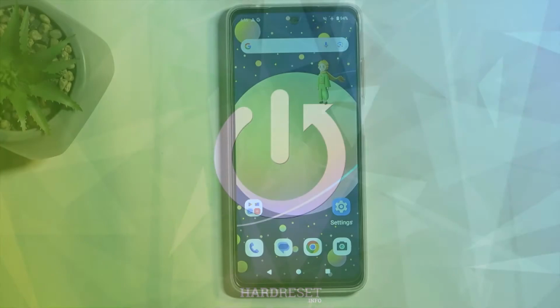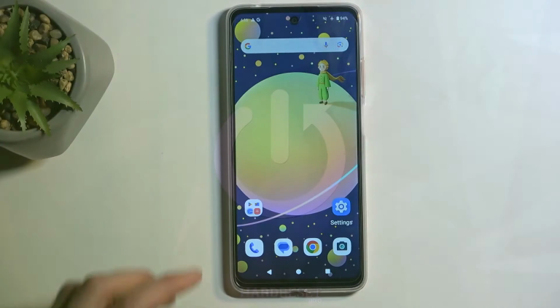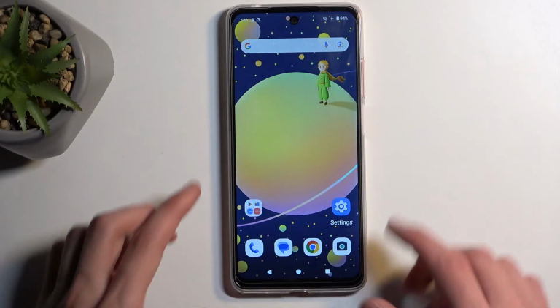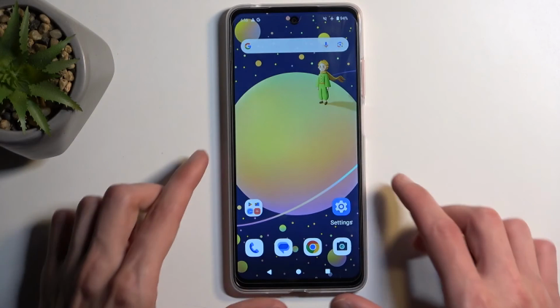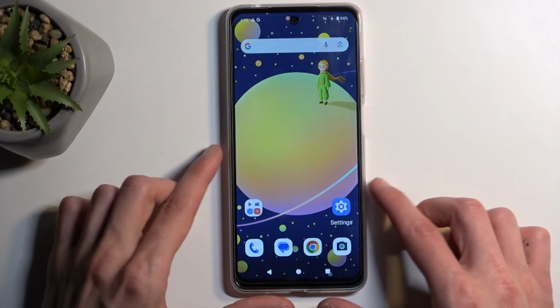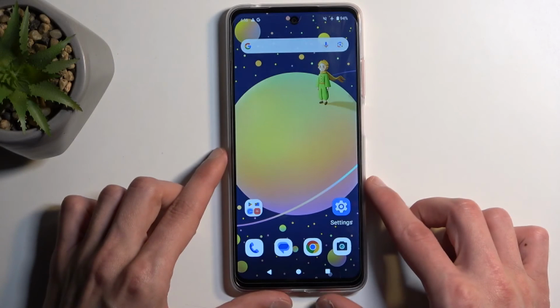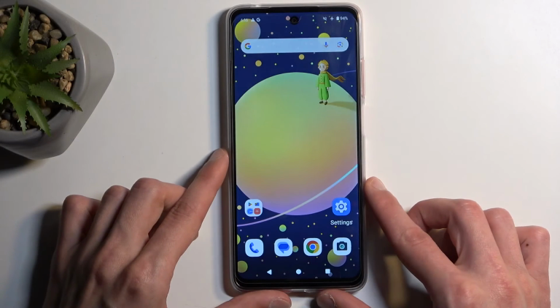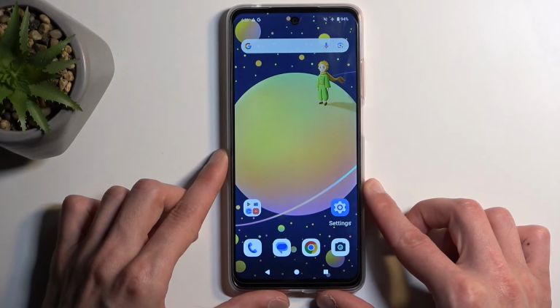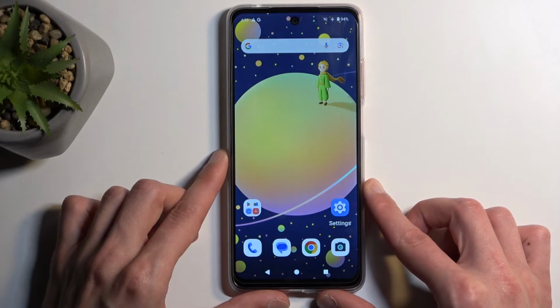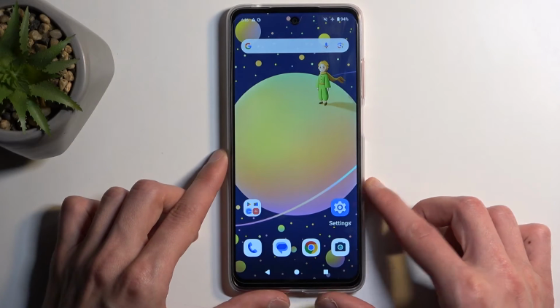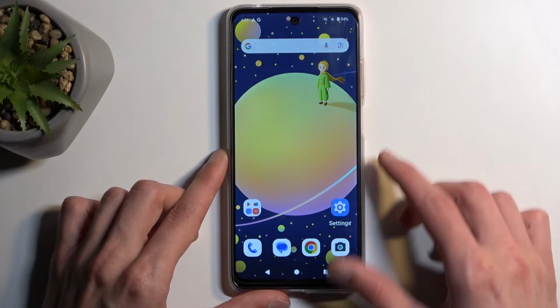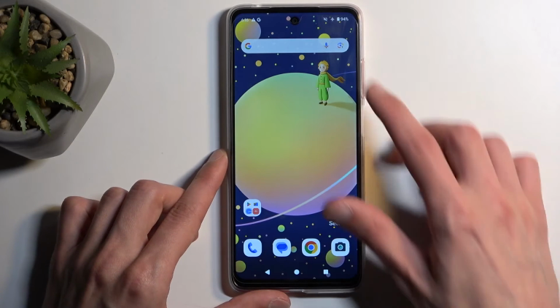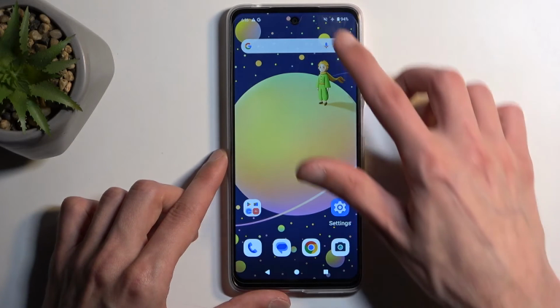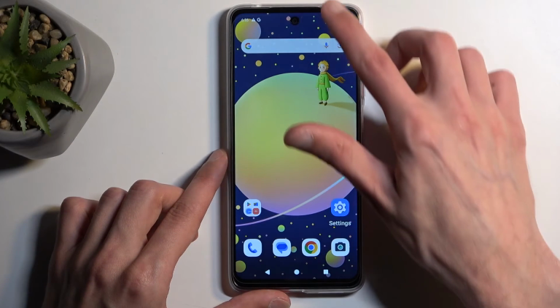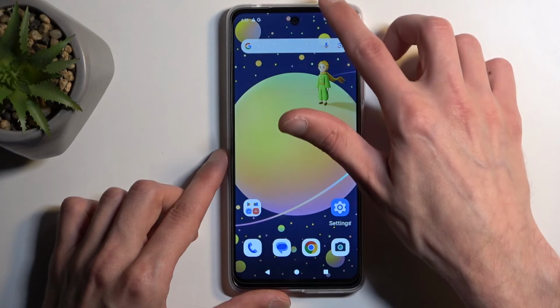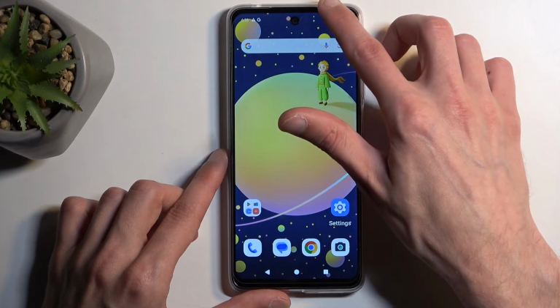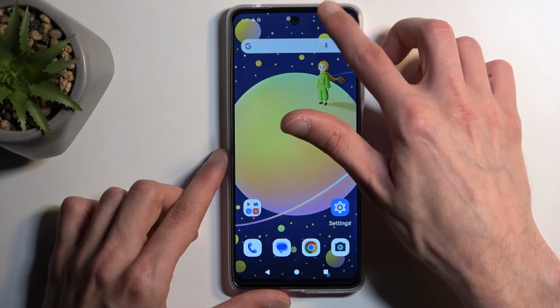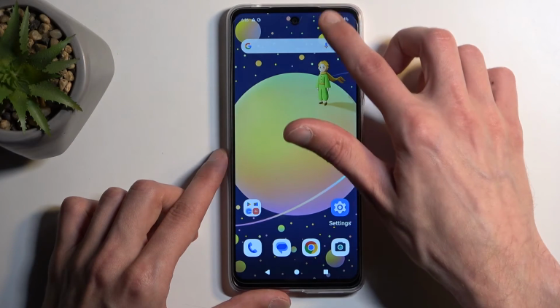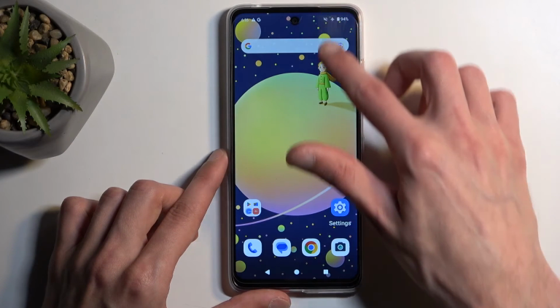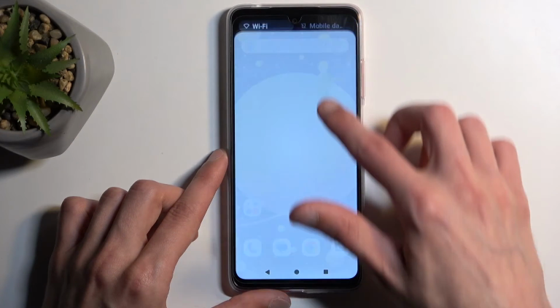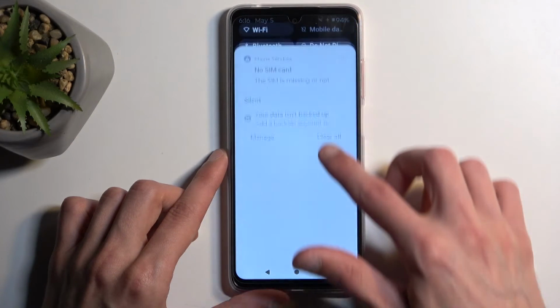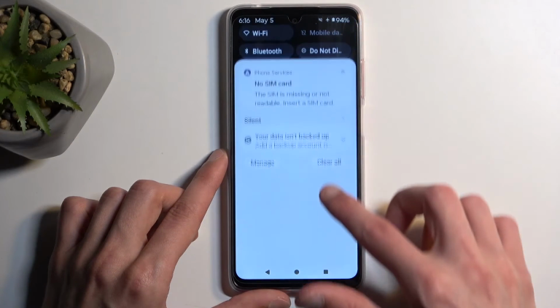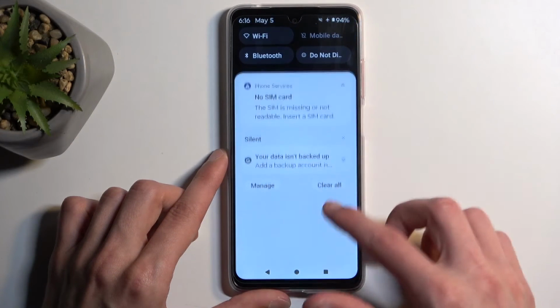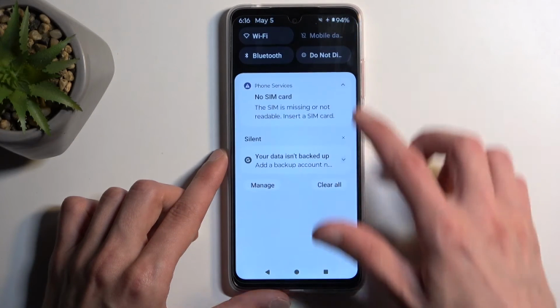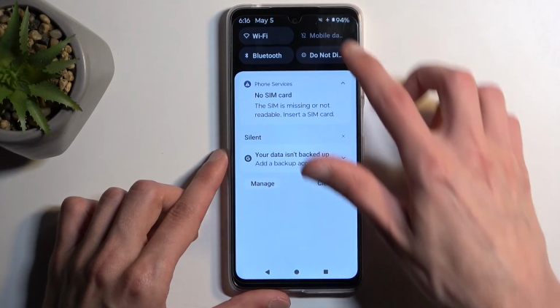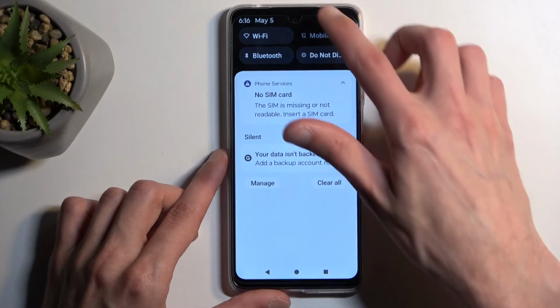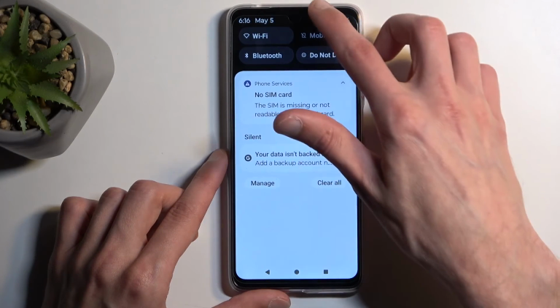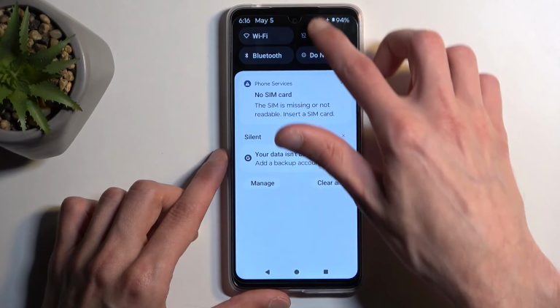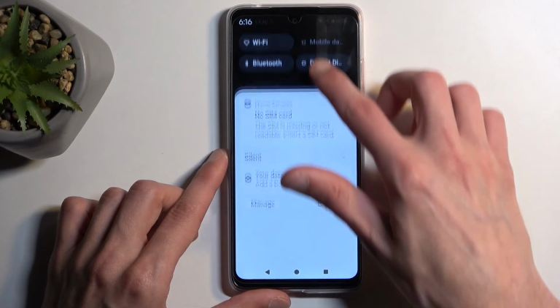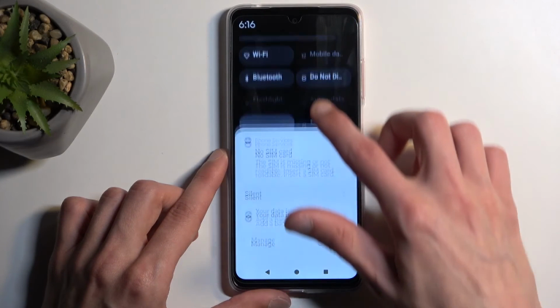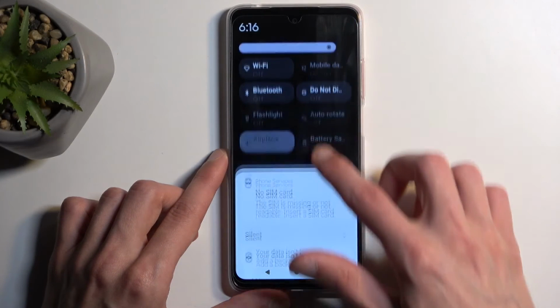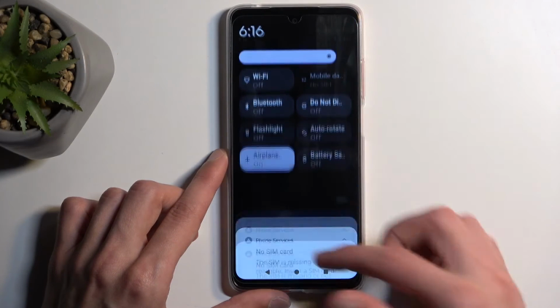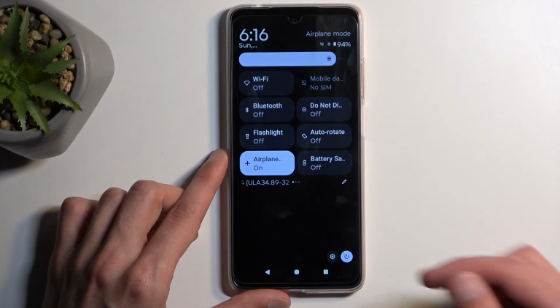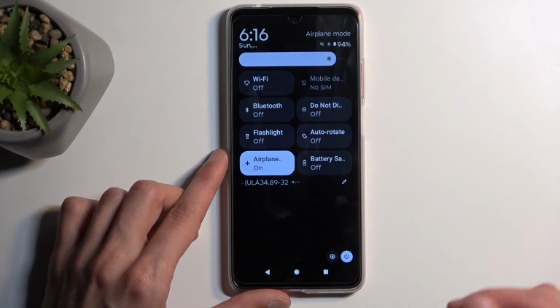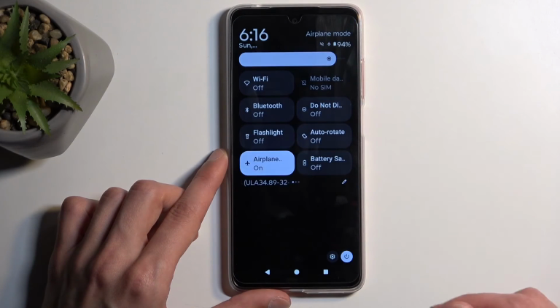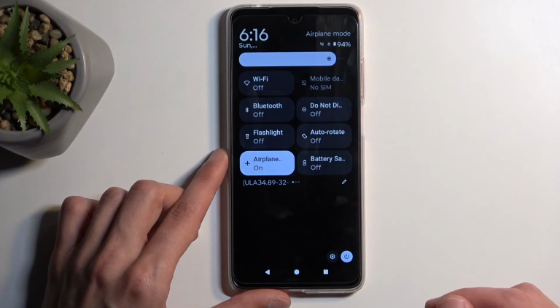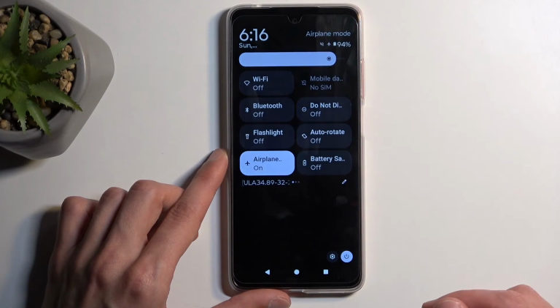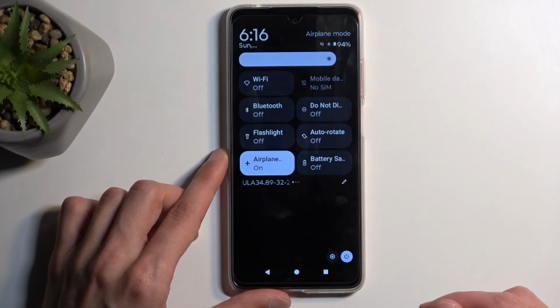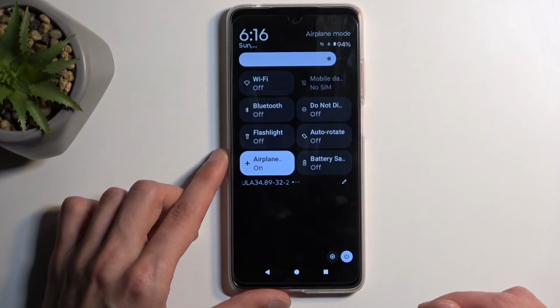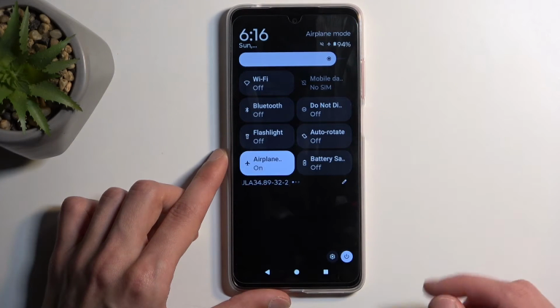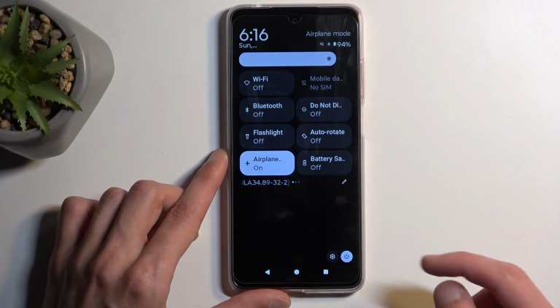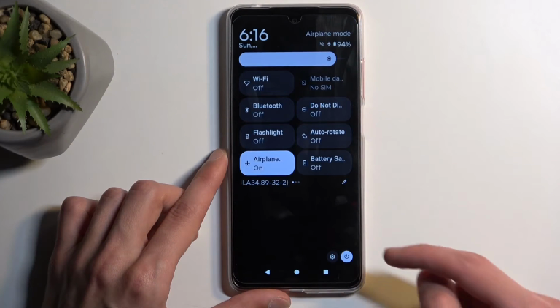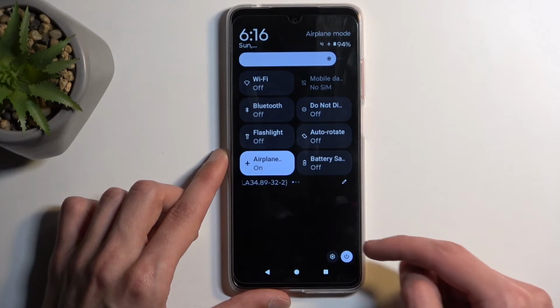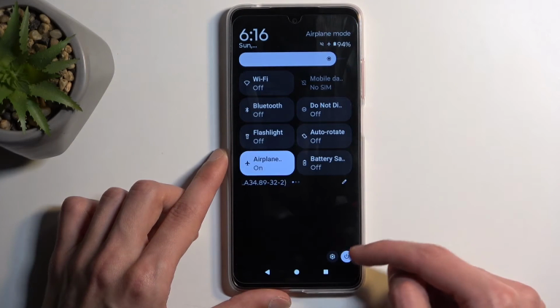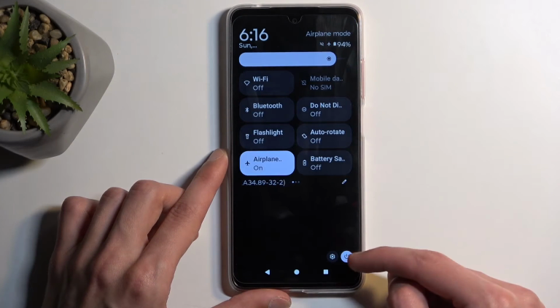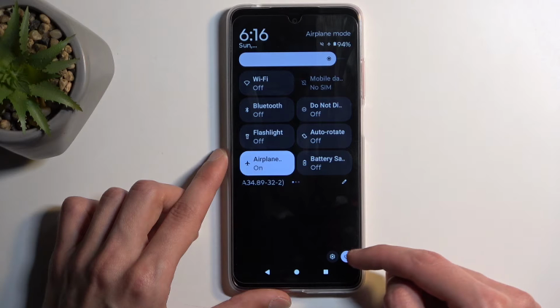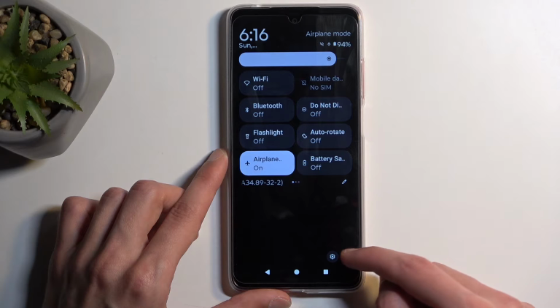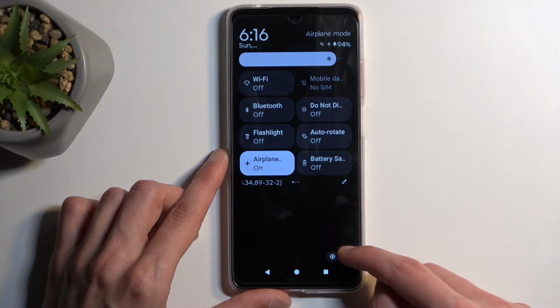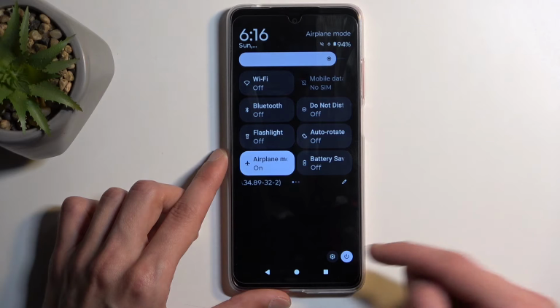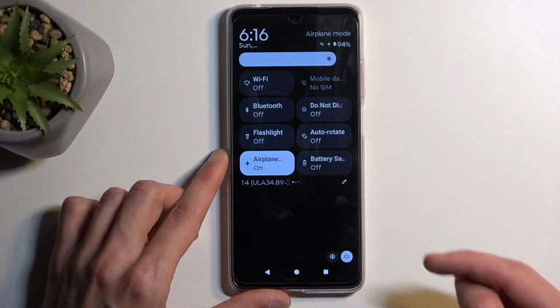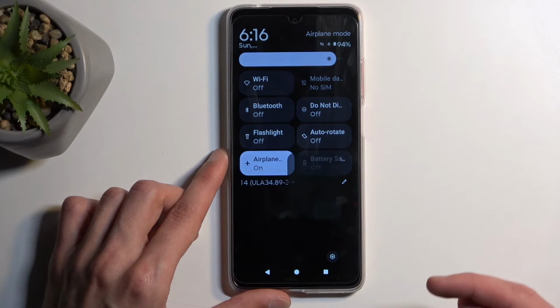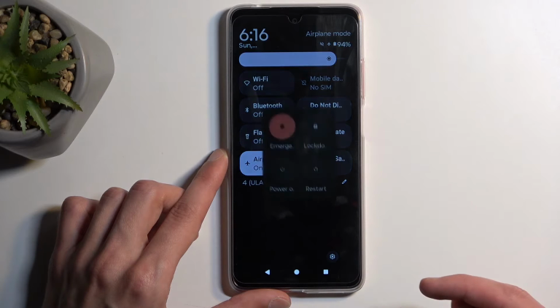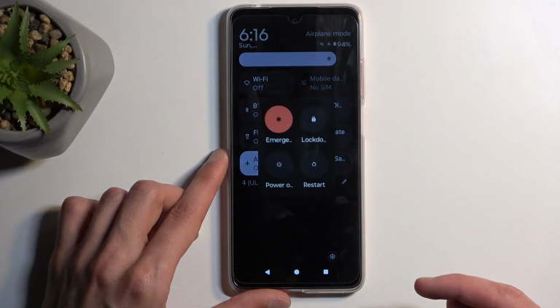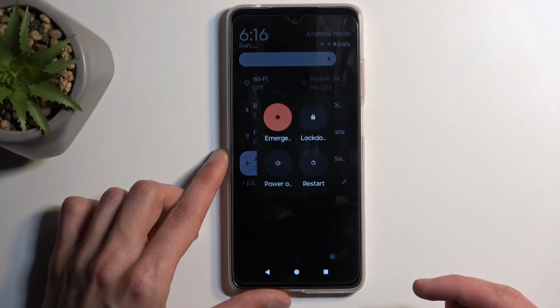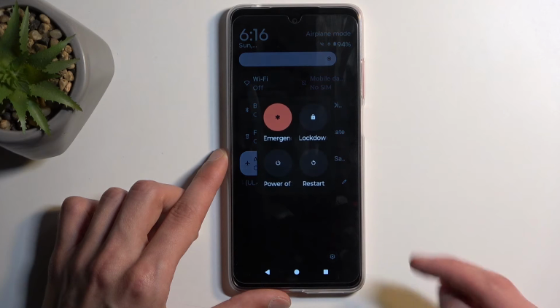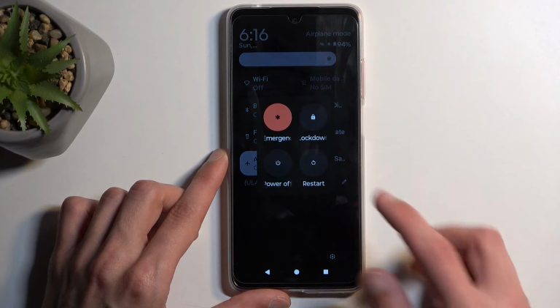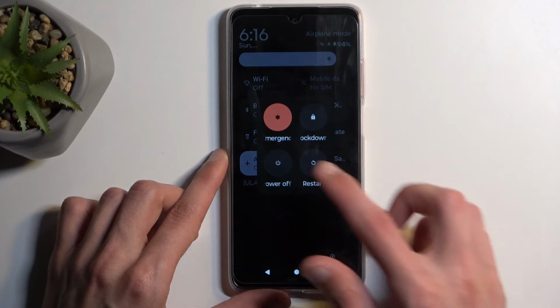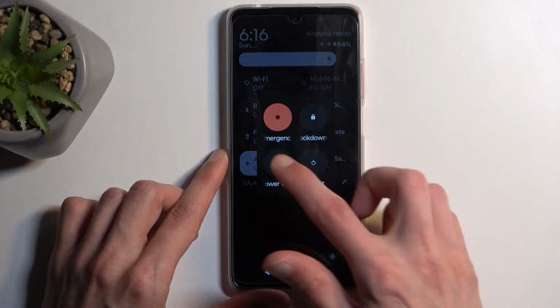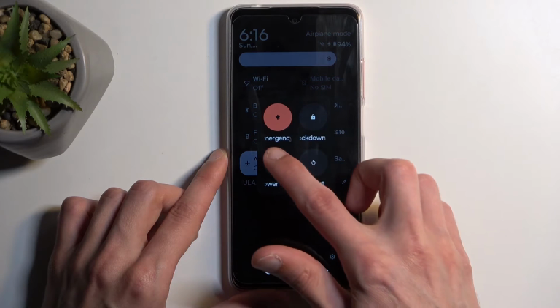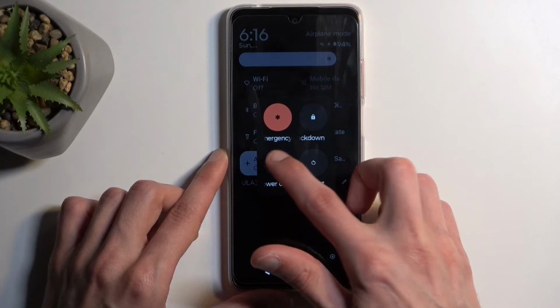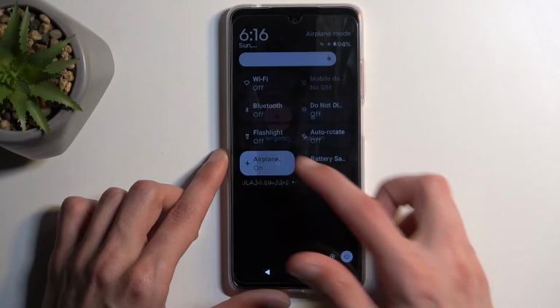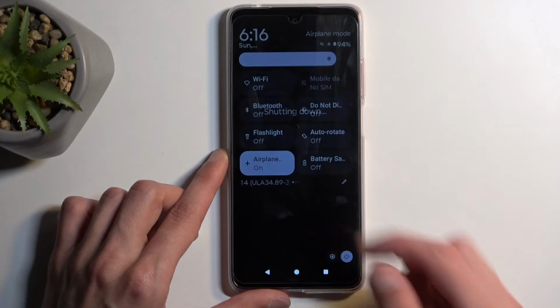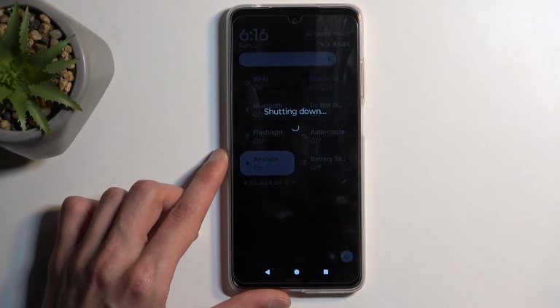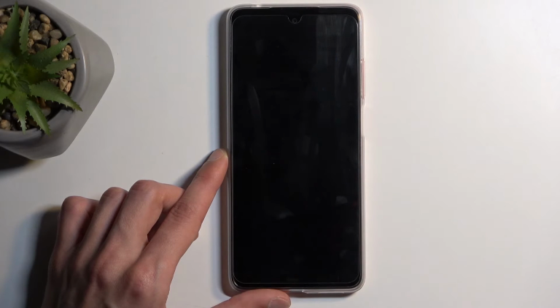To get started you want to turn off your phone. You can swipe down from the top of your screen and then select the power button and choose power off.